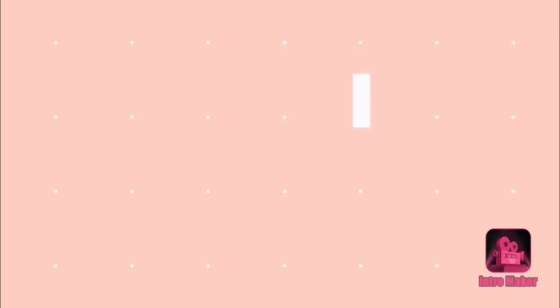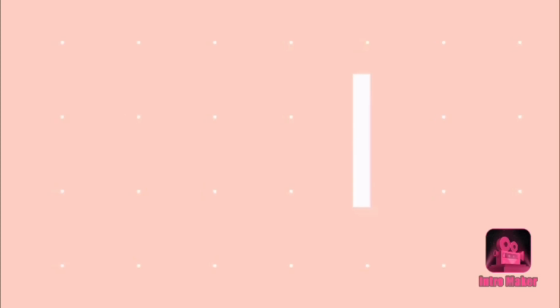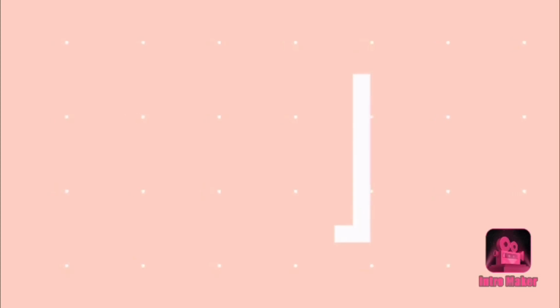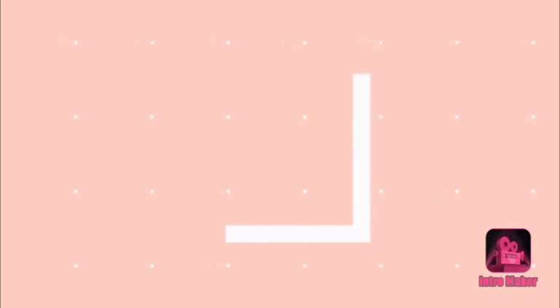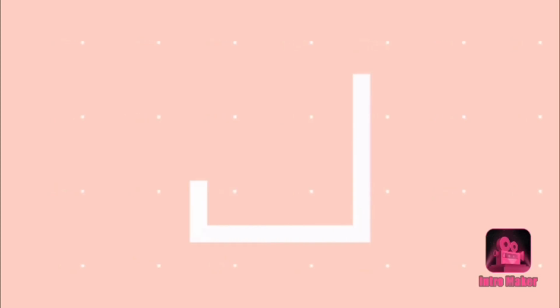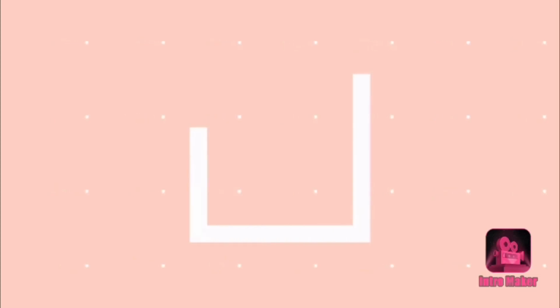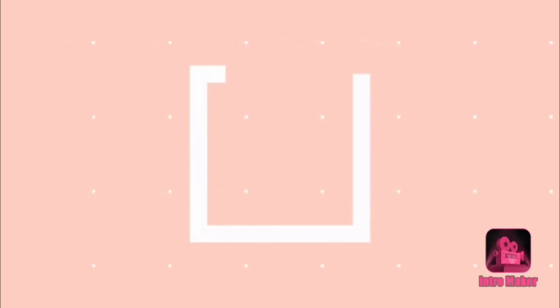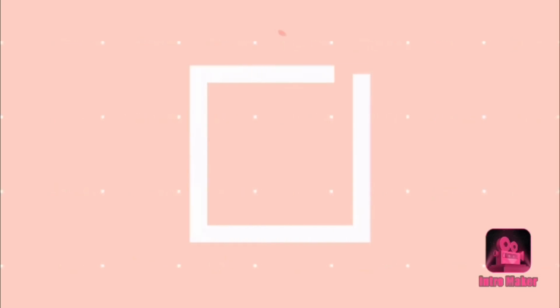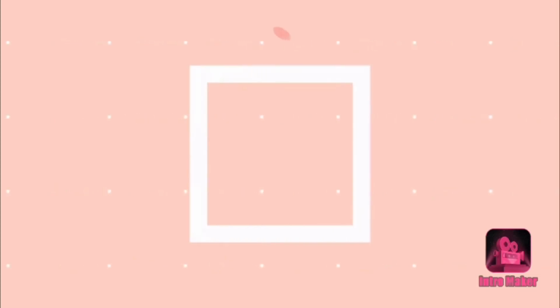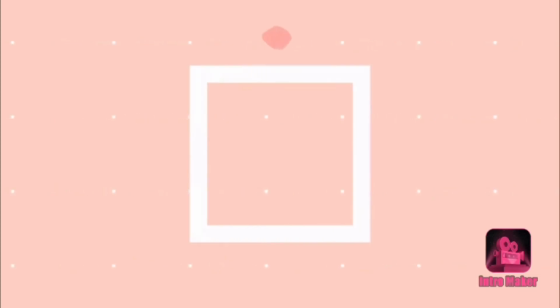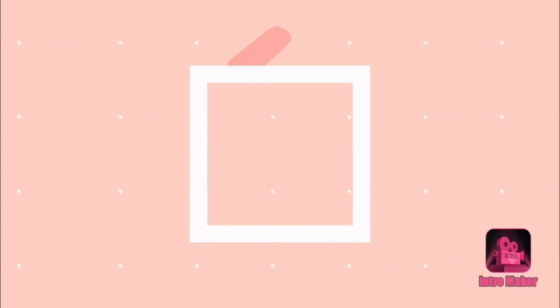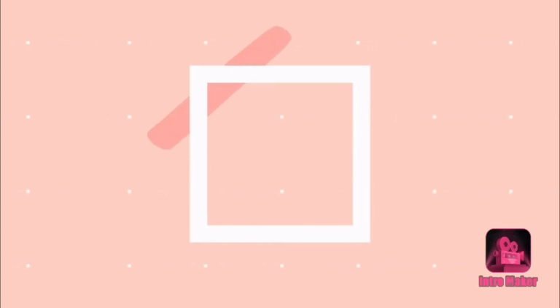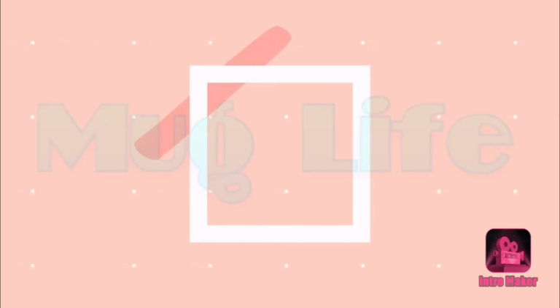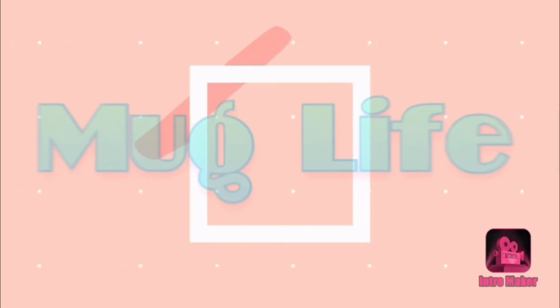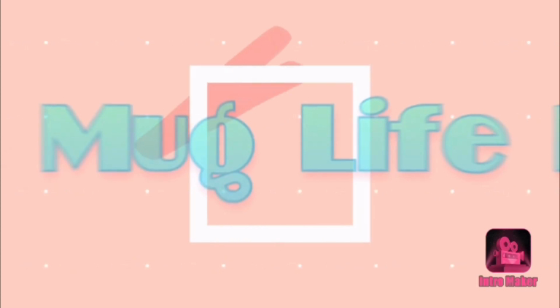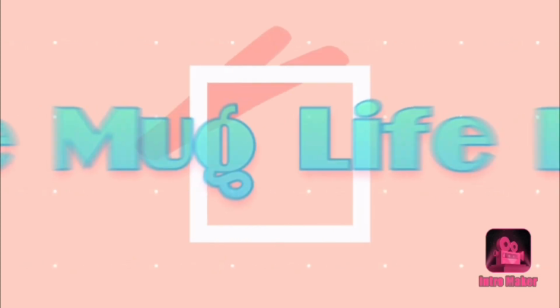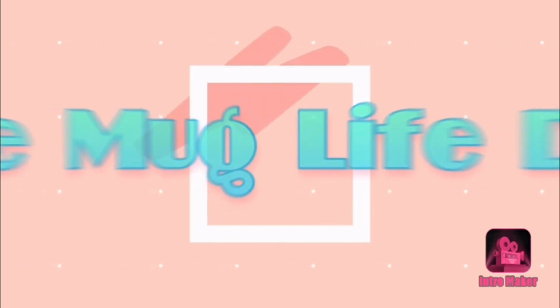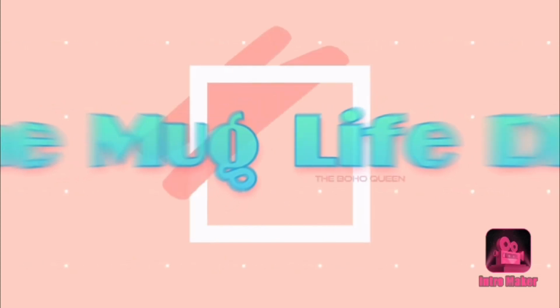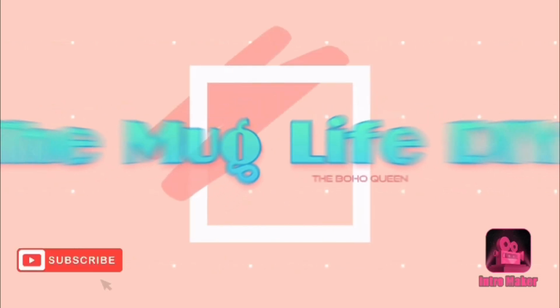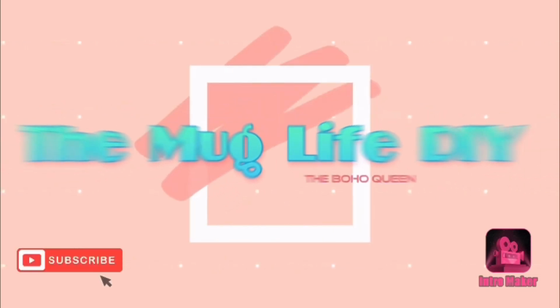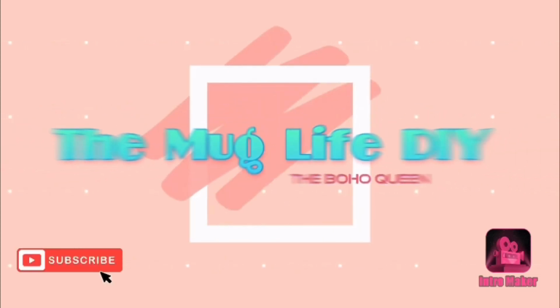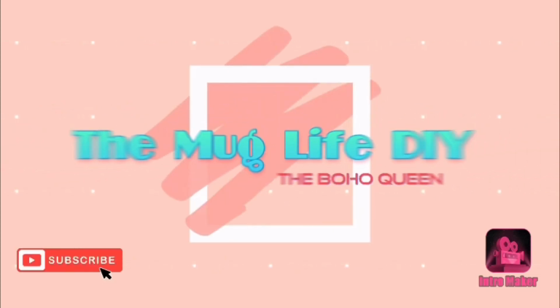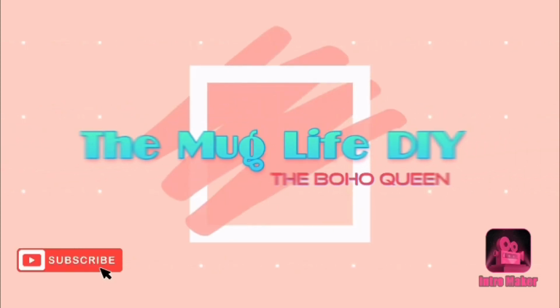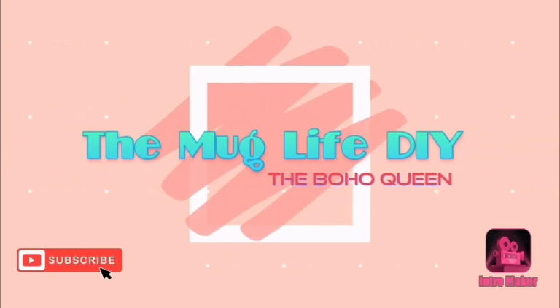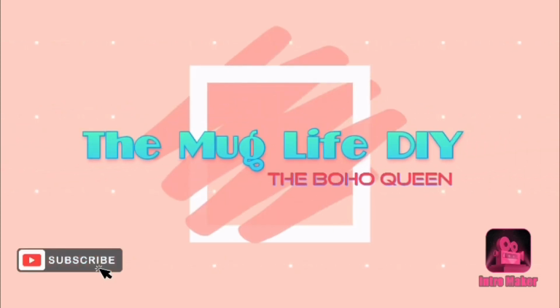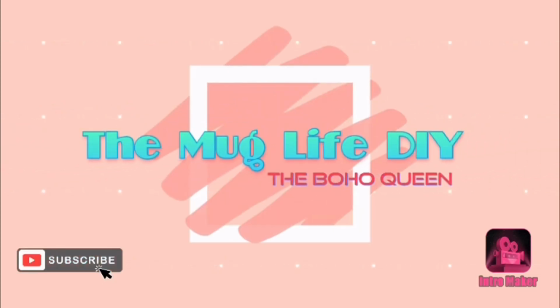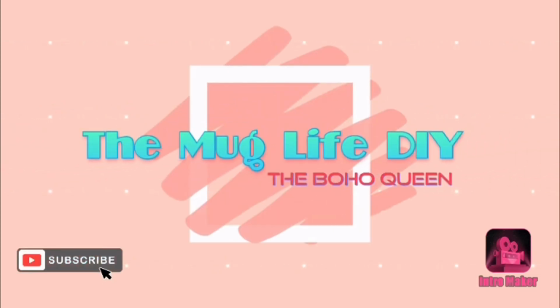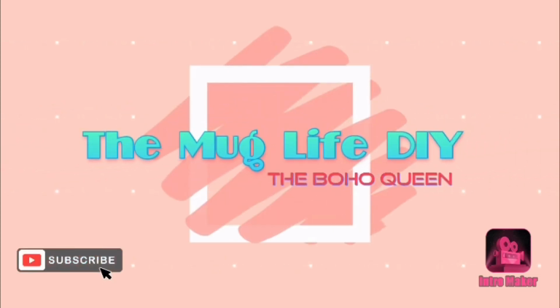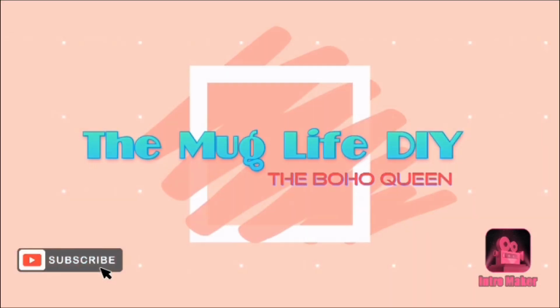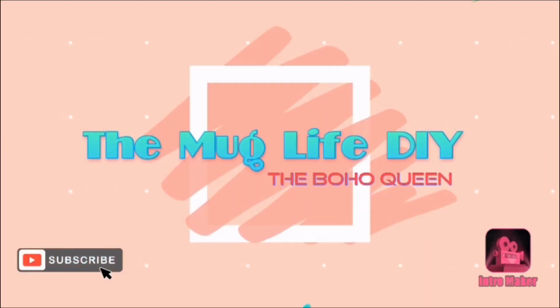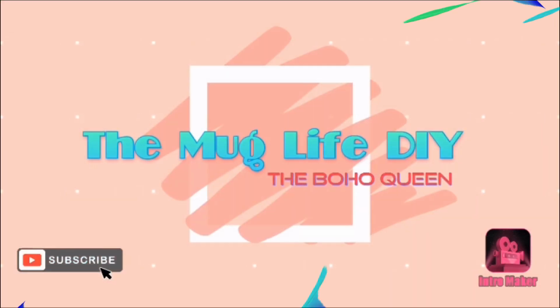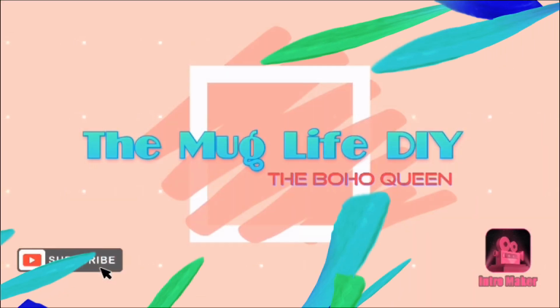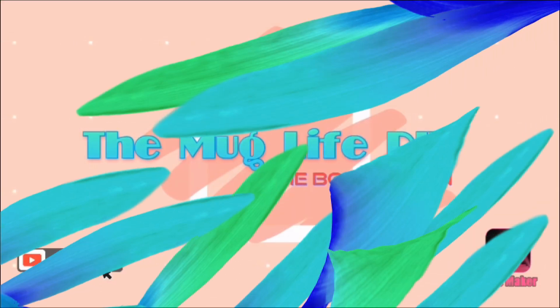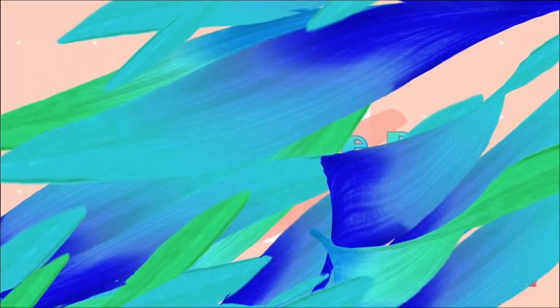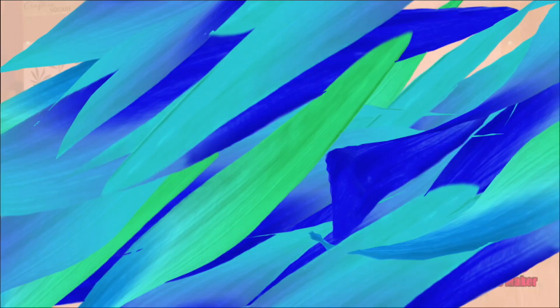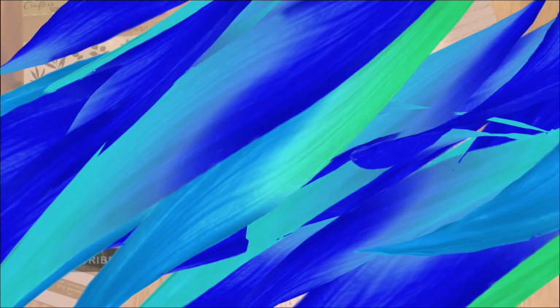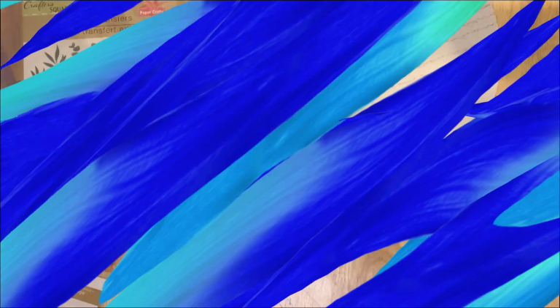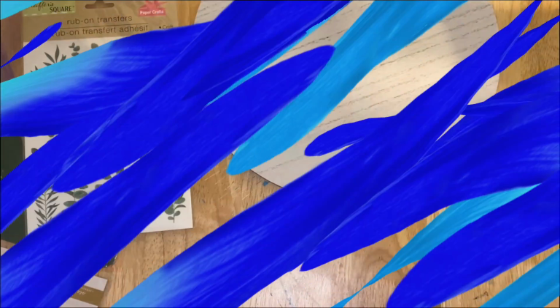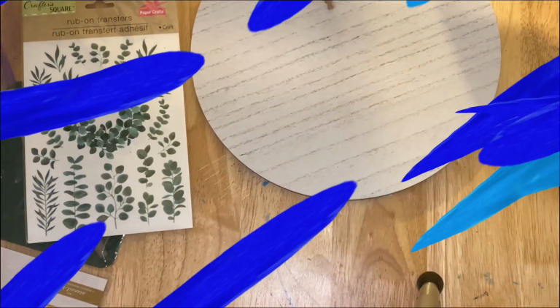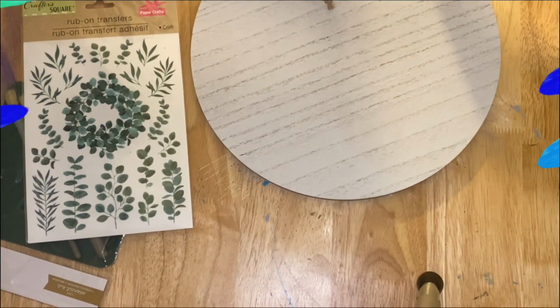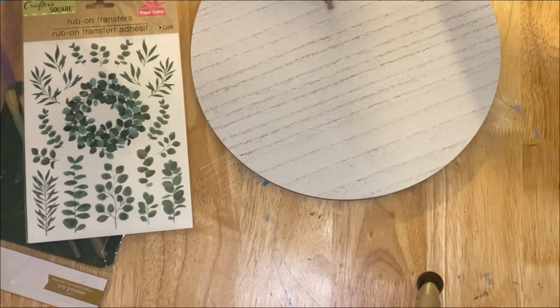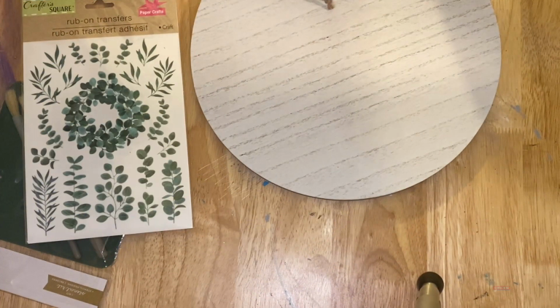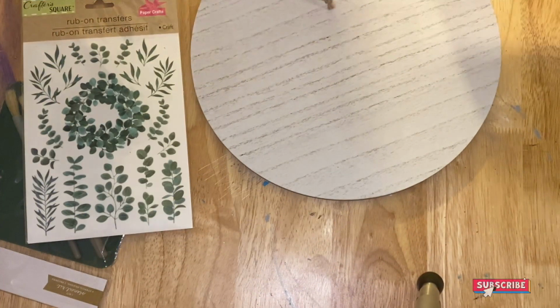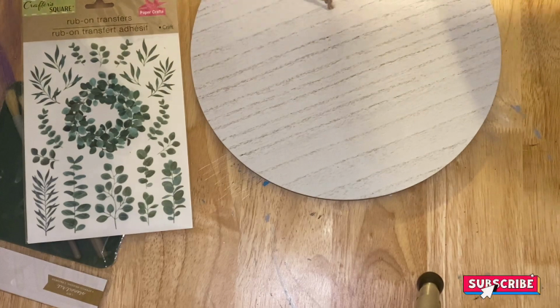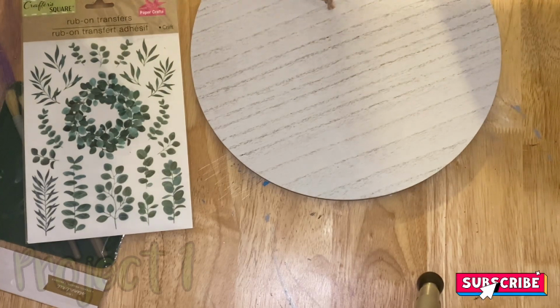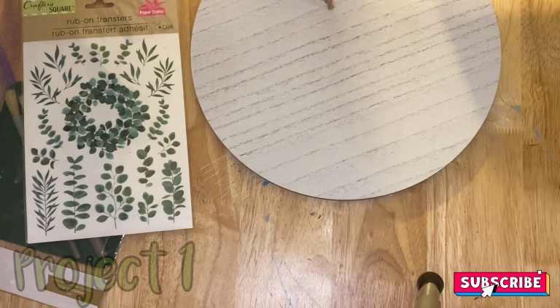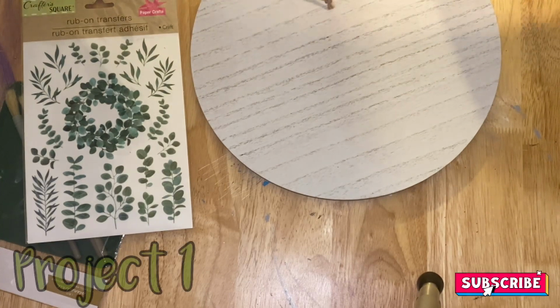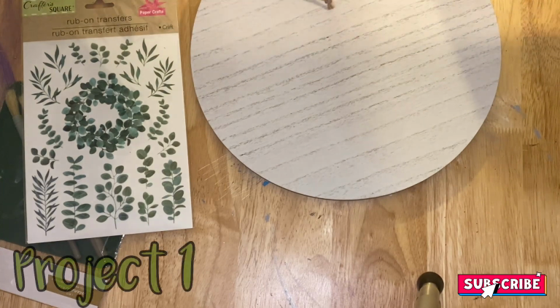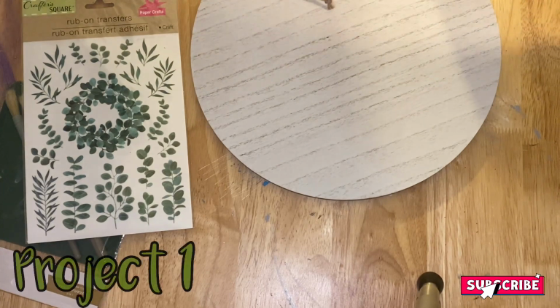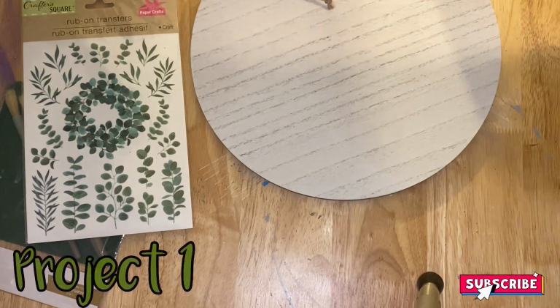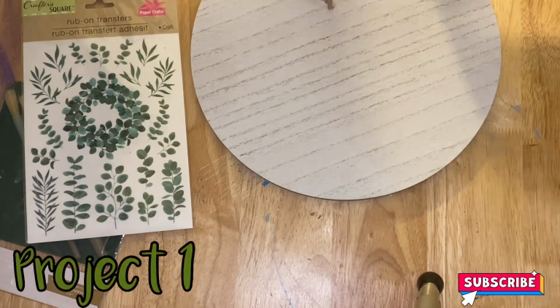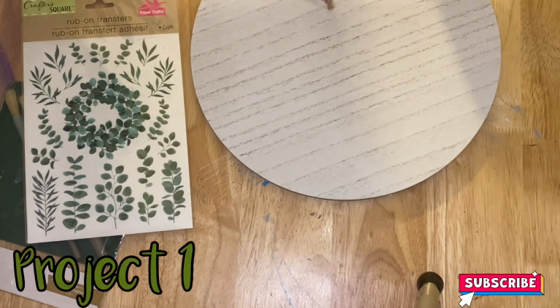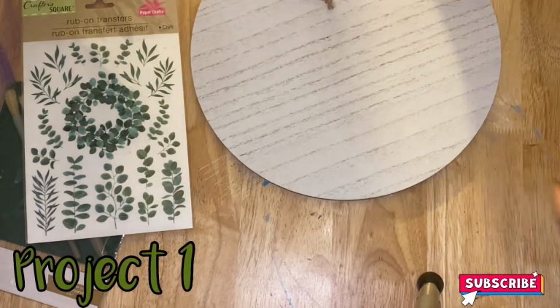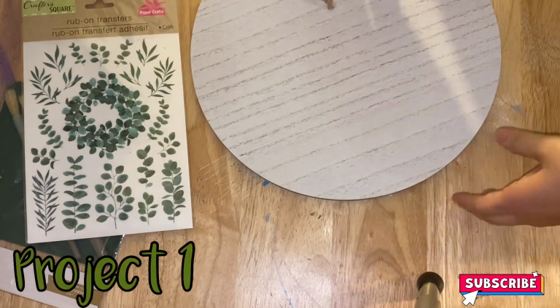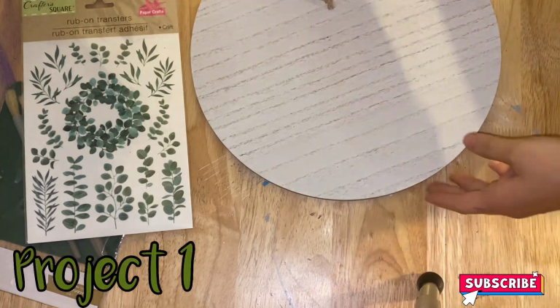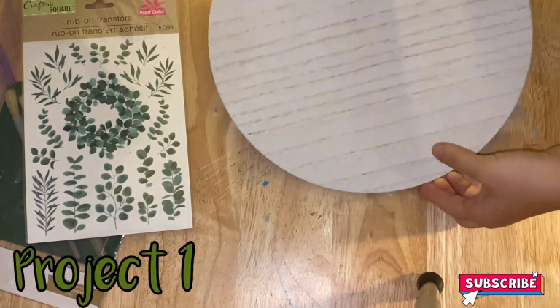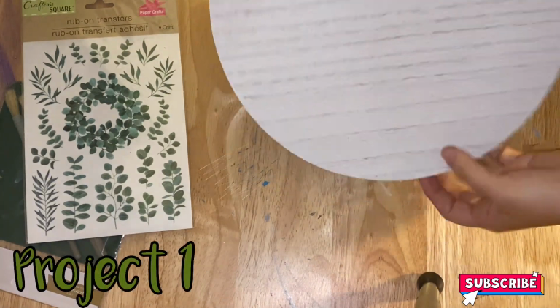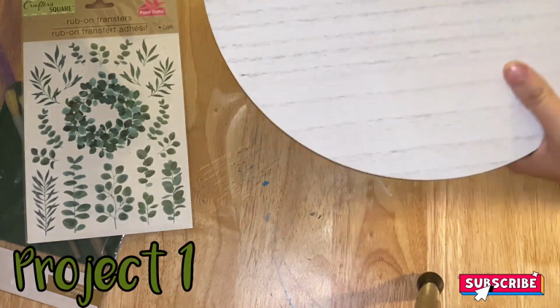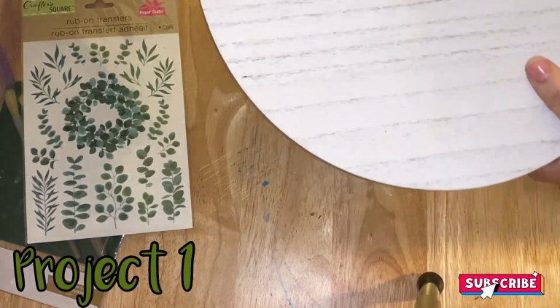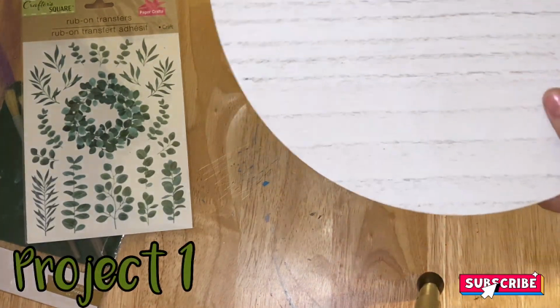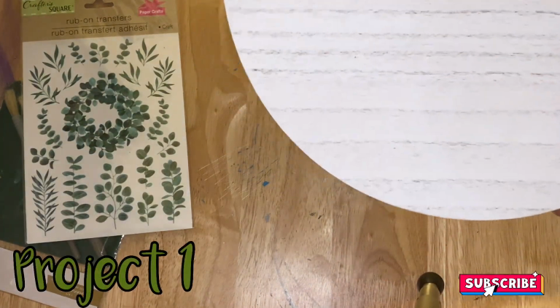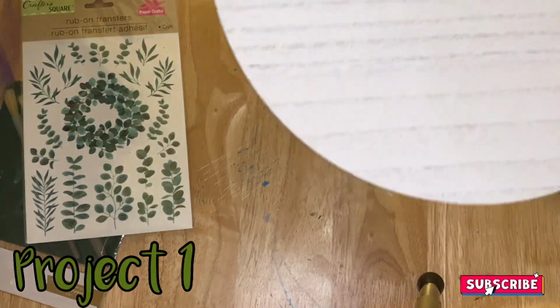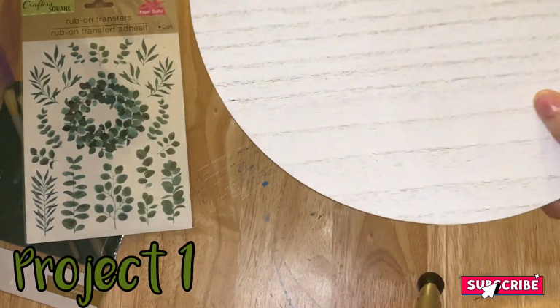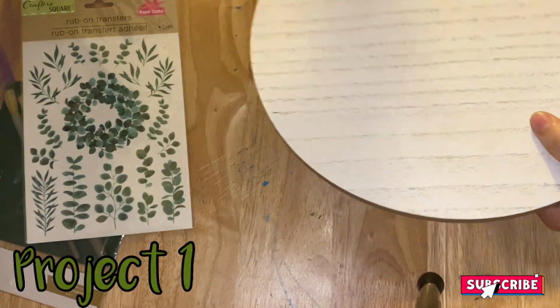Hello all and welcome to the Mug Life DIY. I am Julia and I am so excited that you decided to stop by my channel.